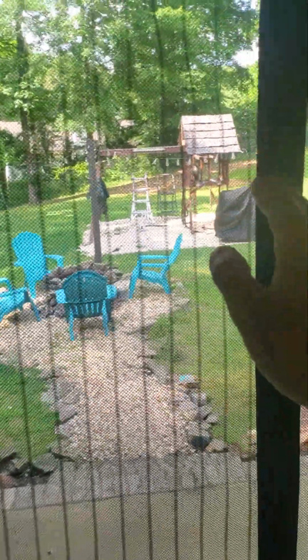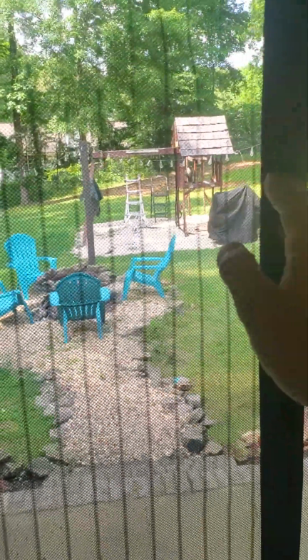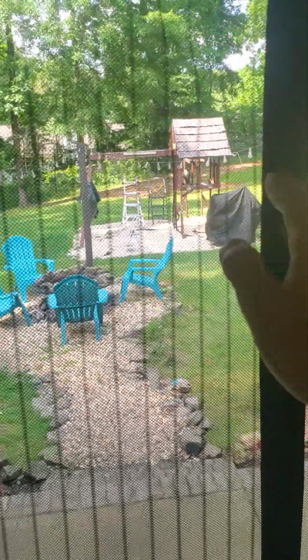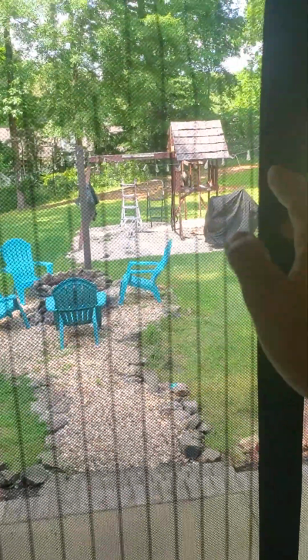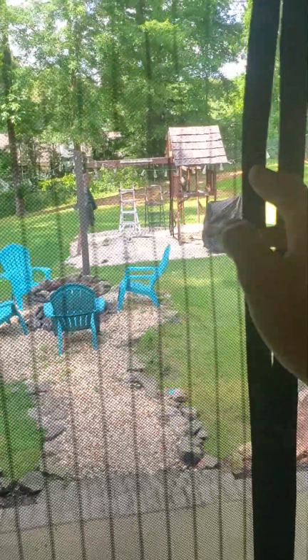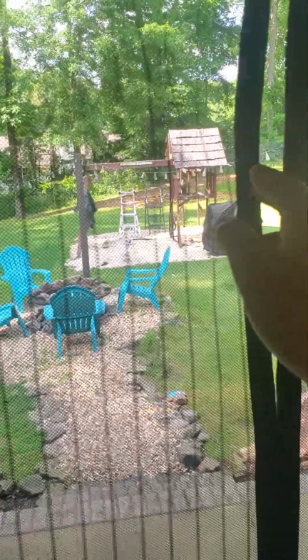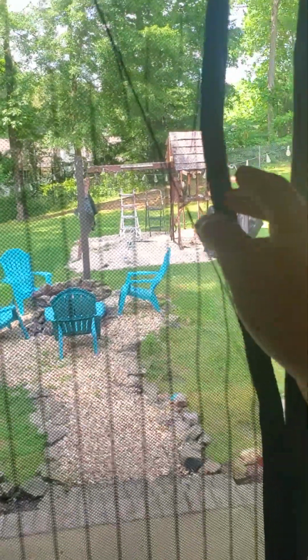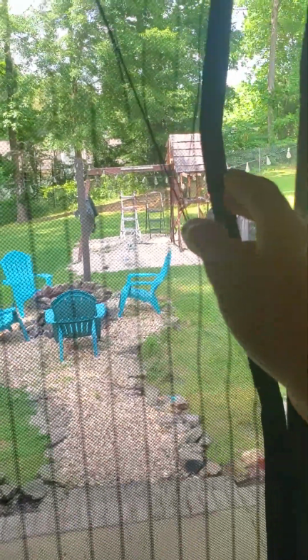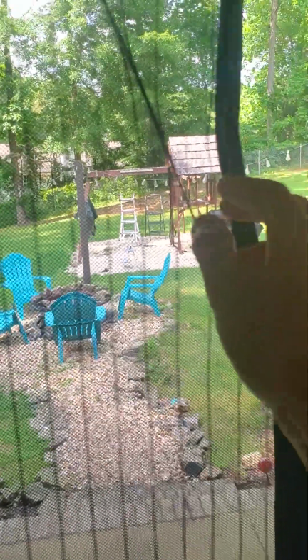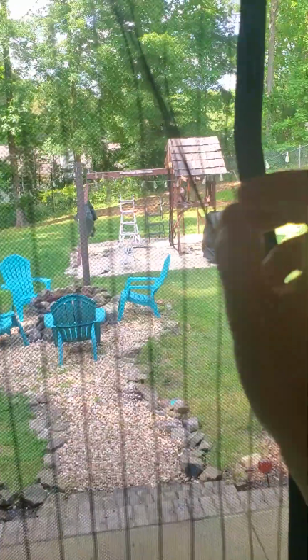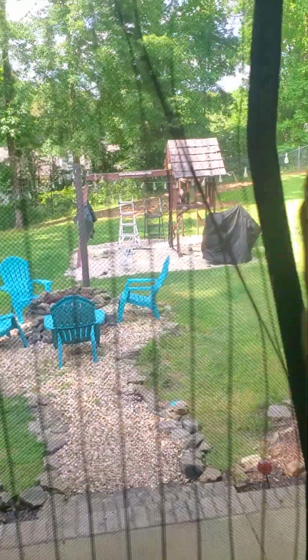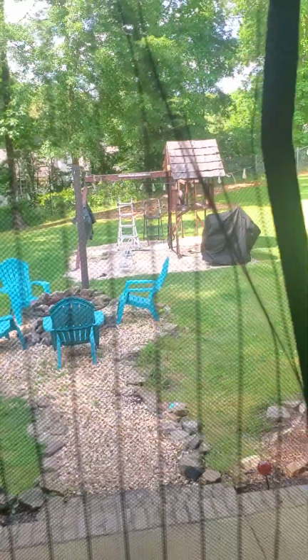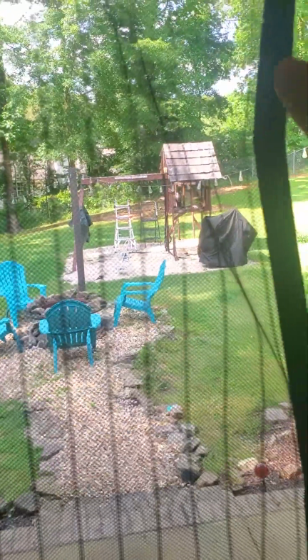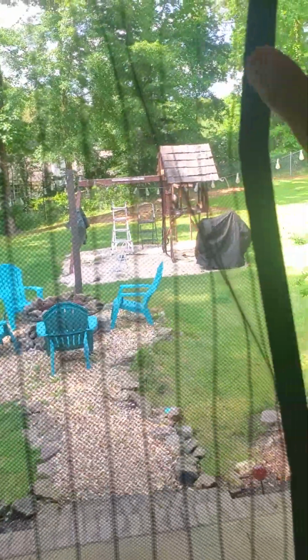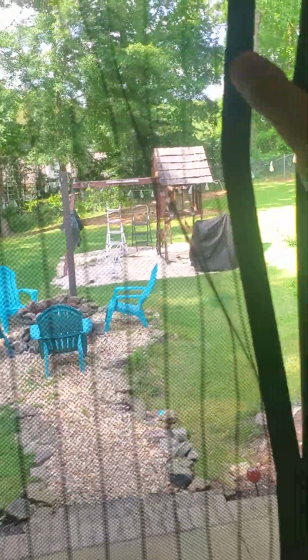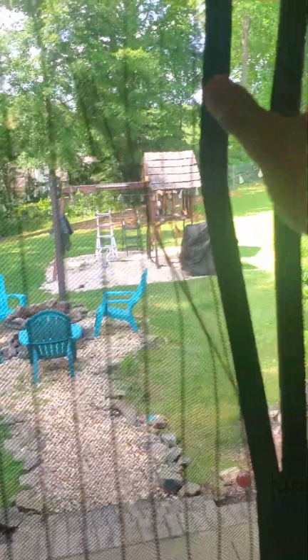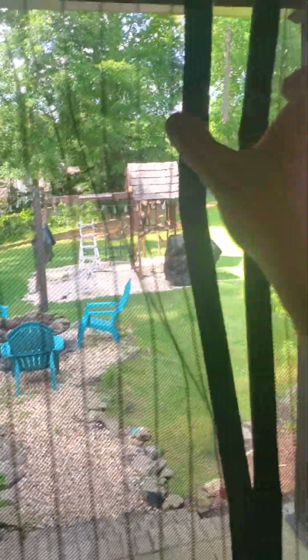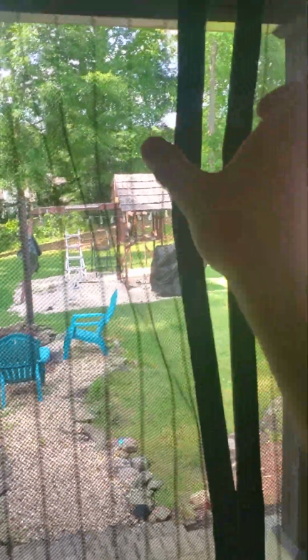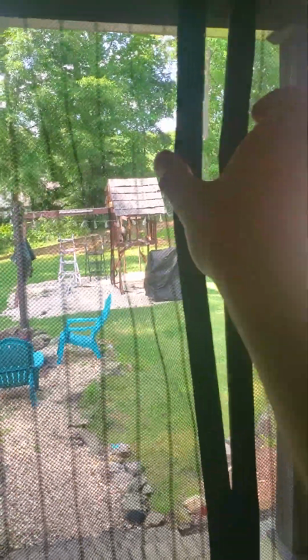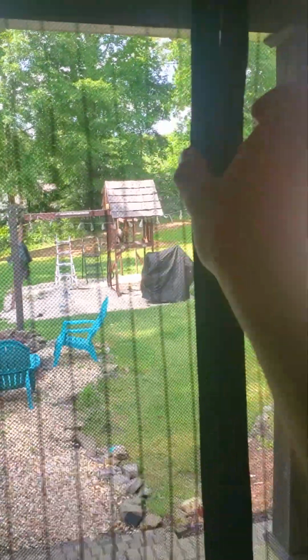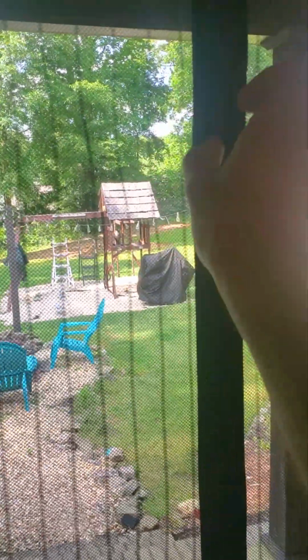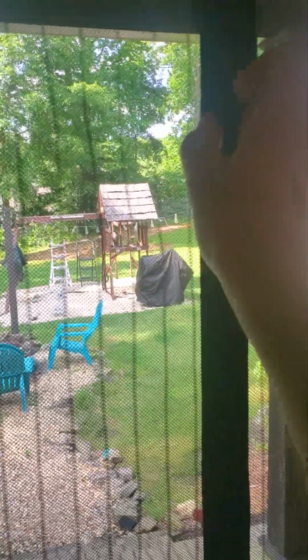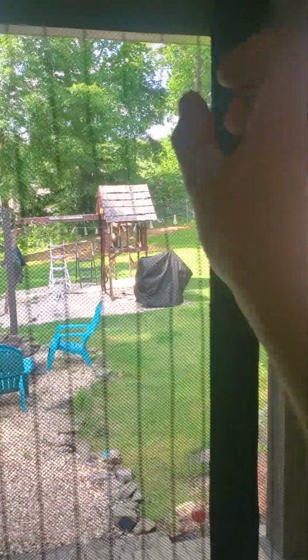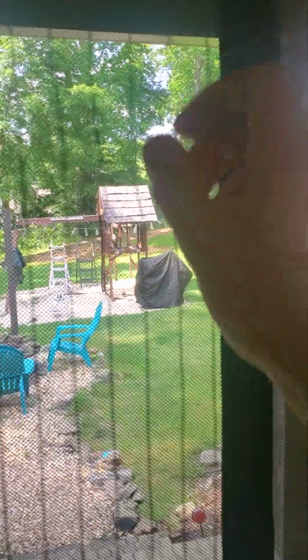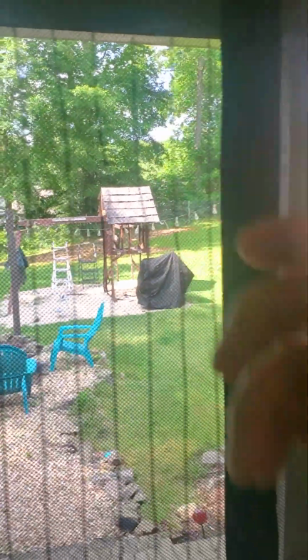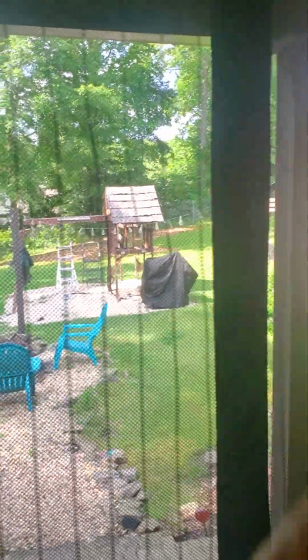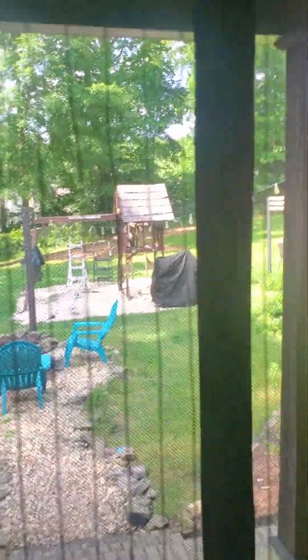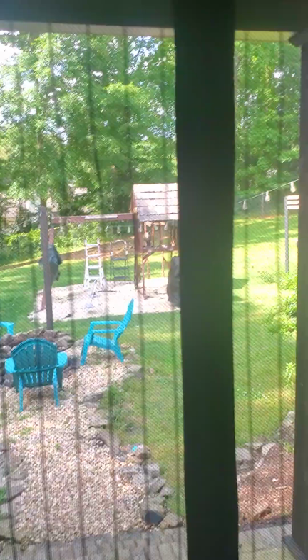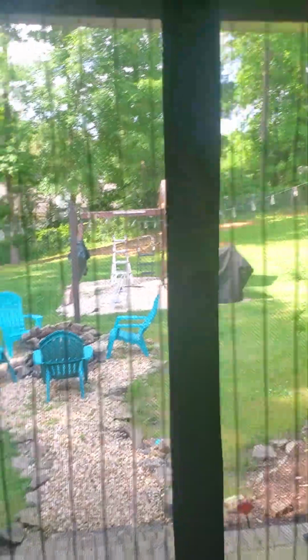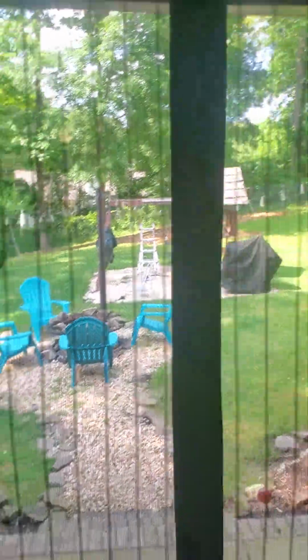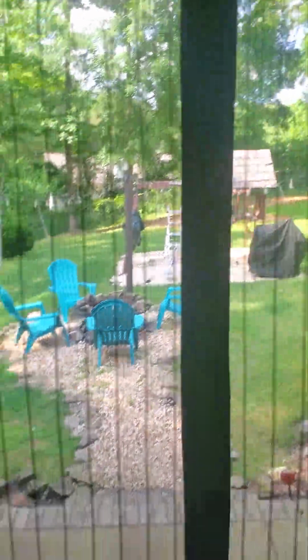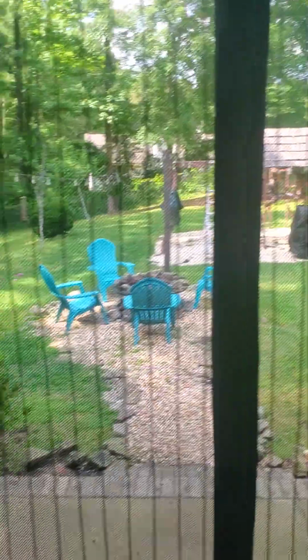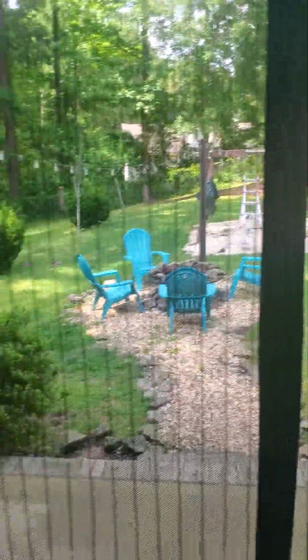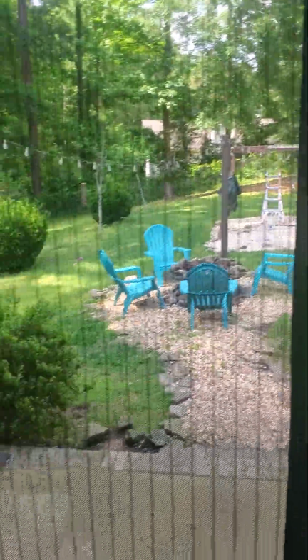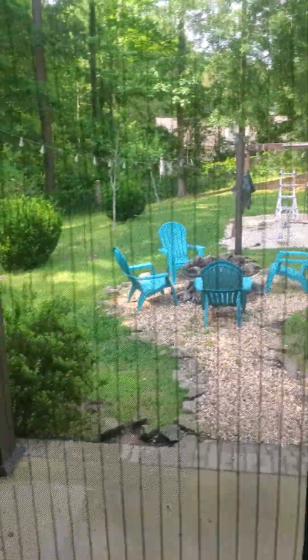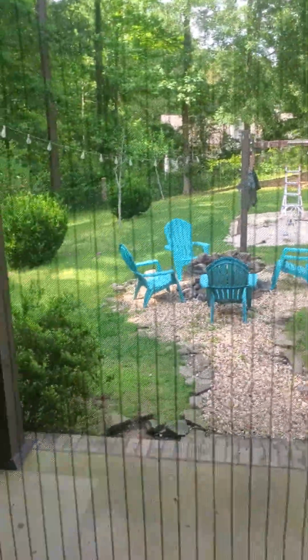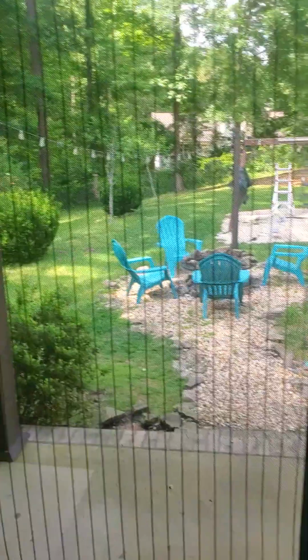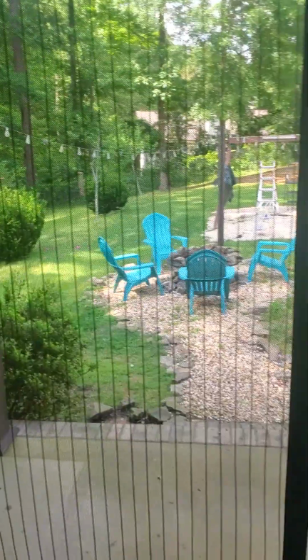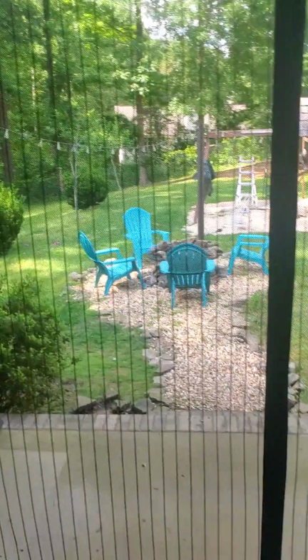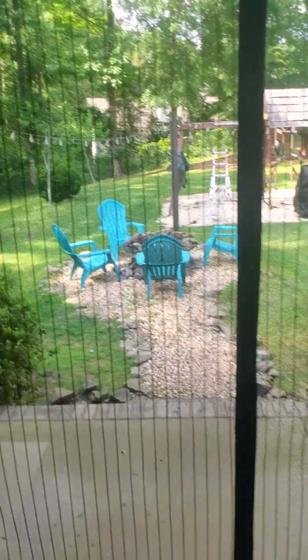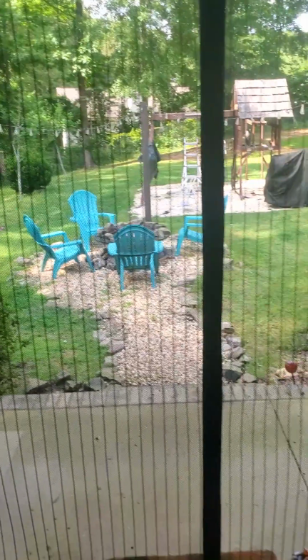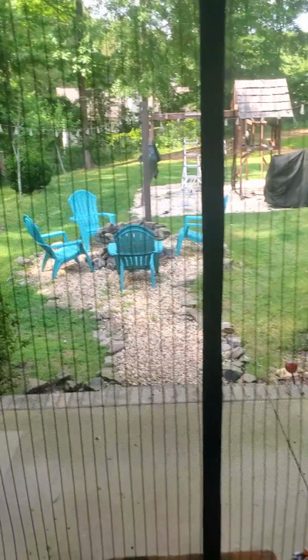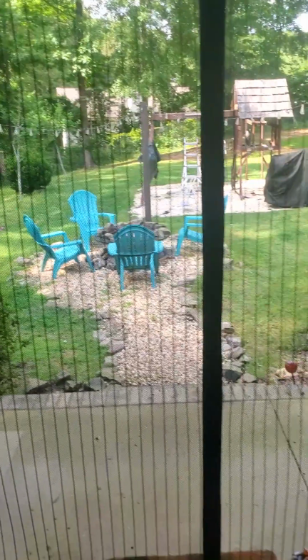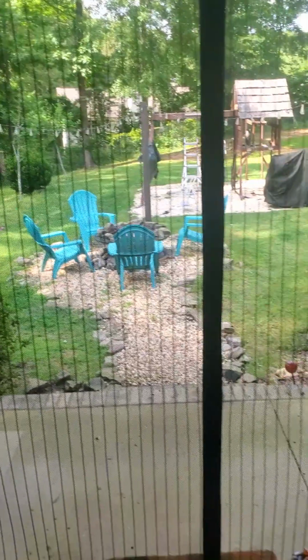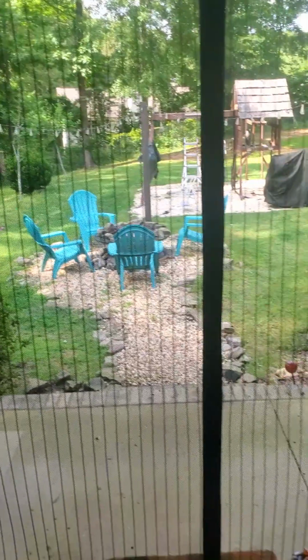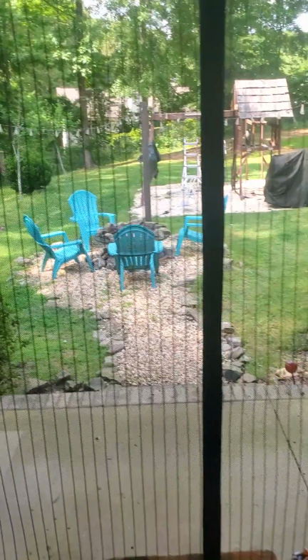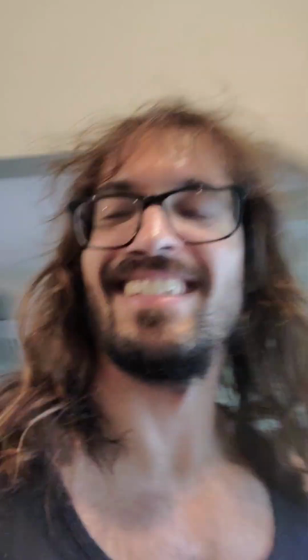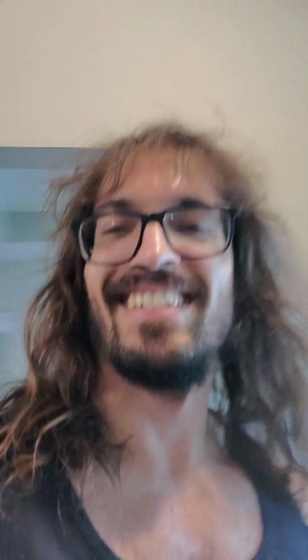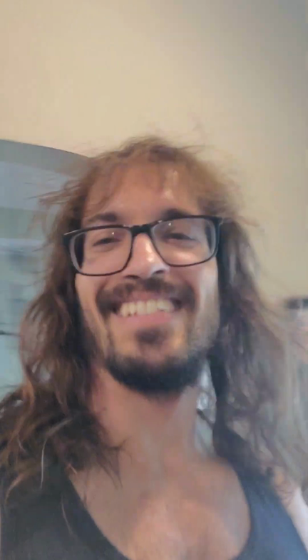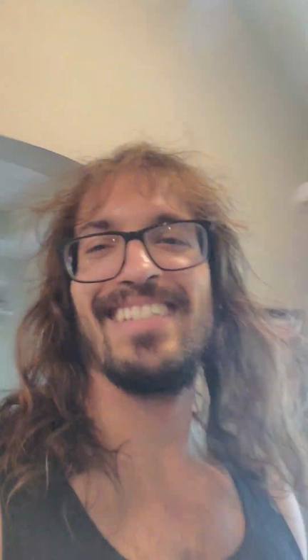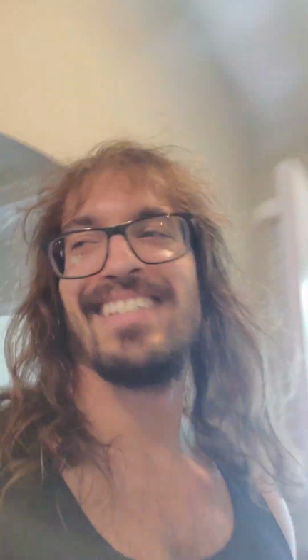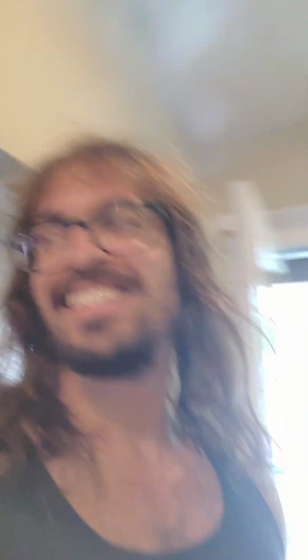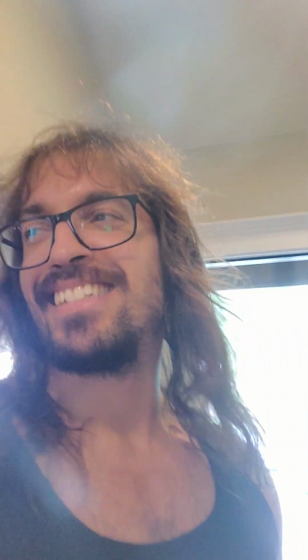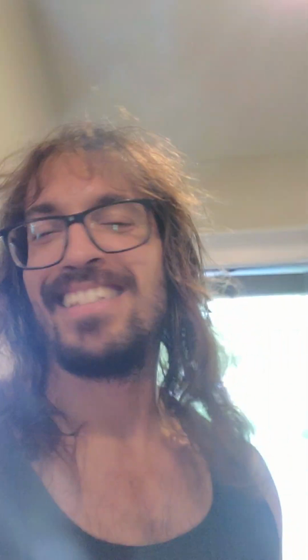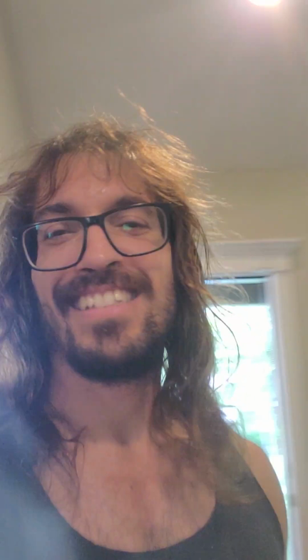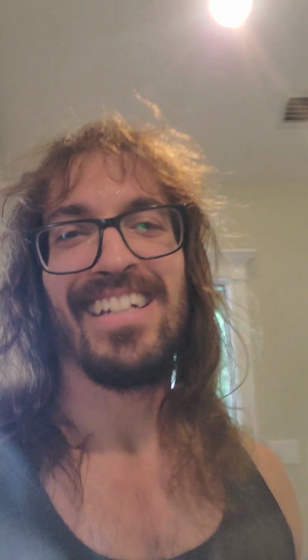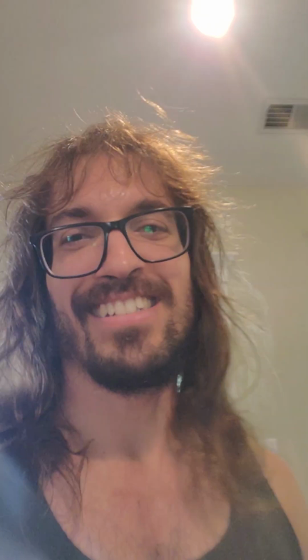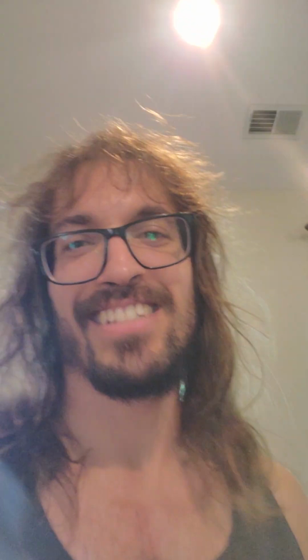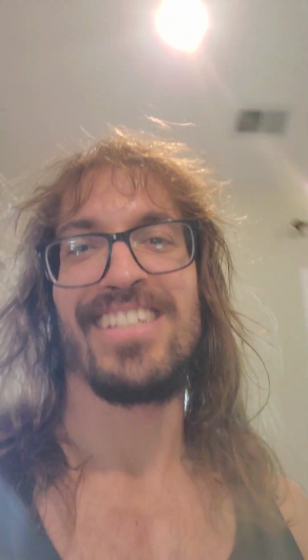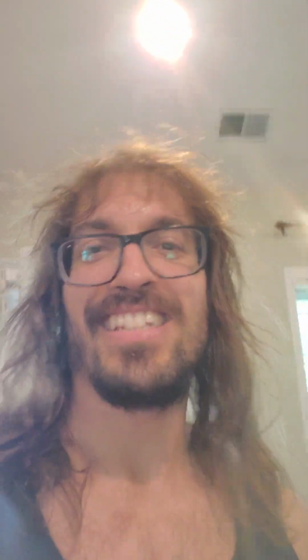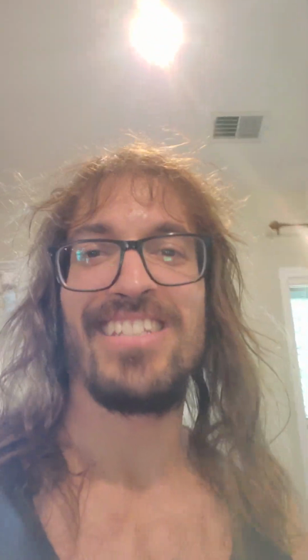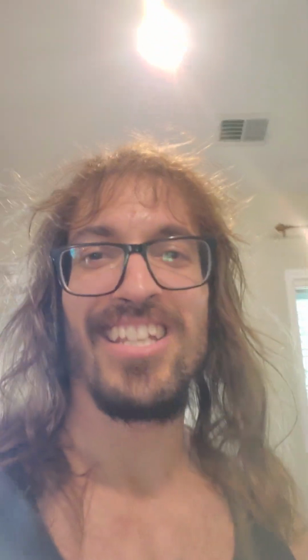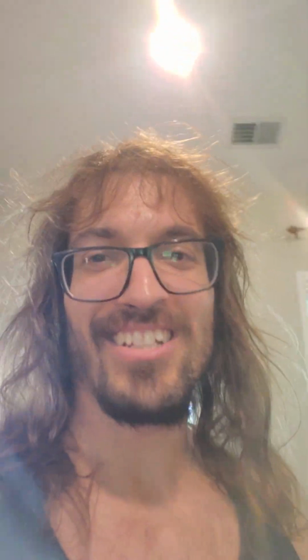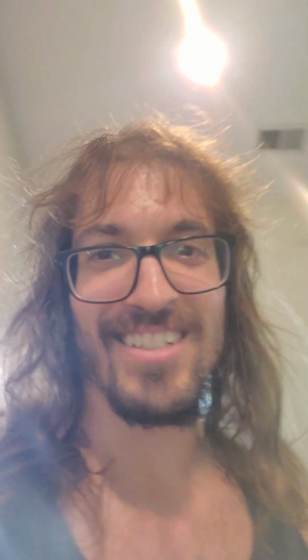Magnetic screen door — pretty cool, very cheap if you don't have a screen door. How do you like that tangent?